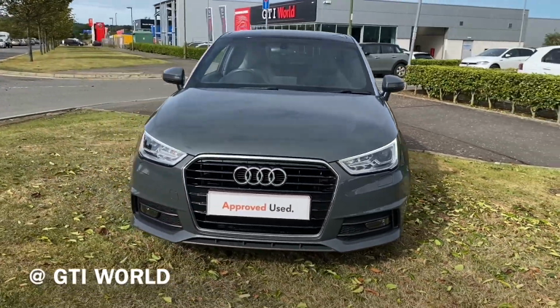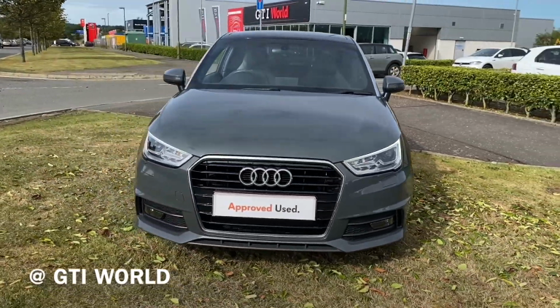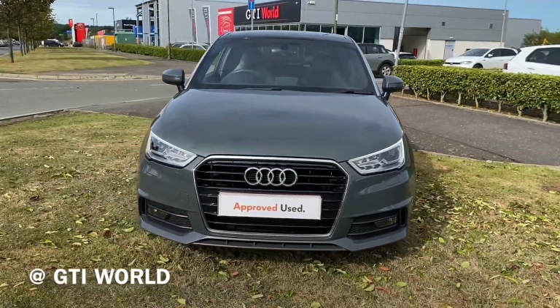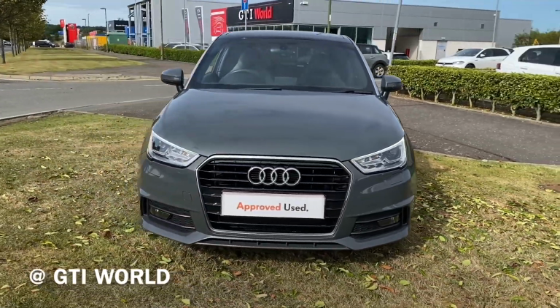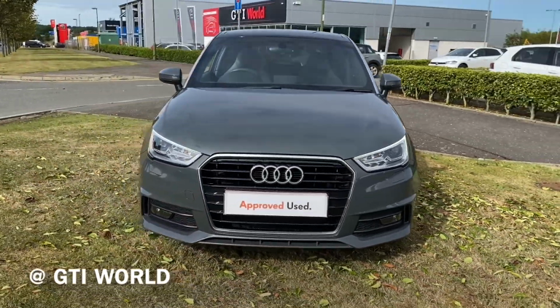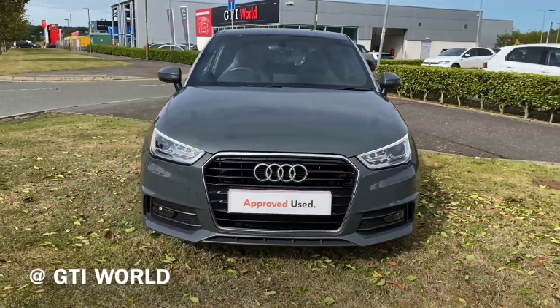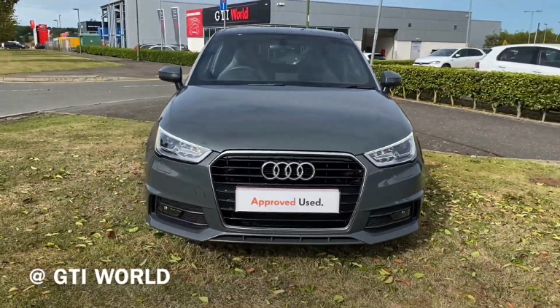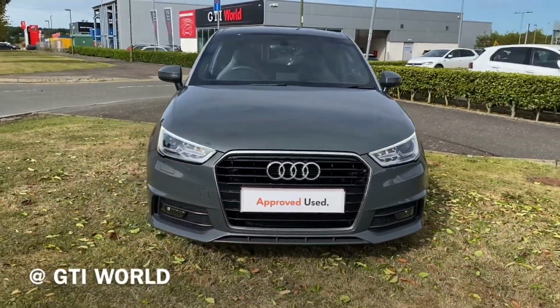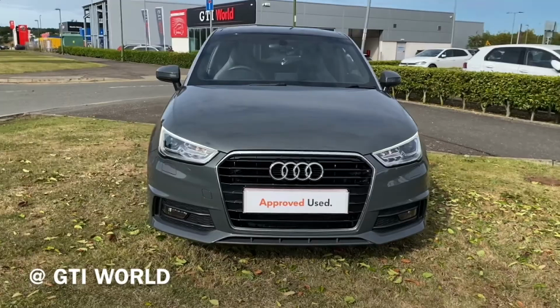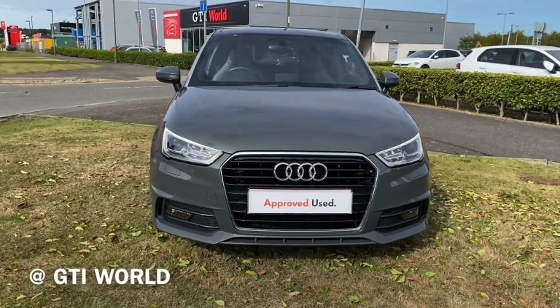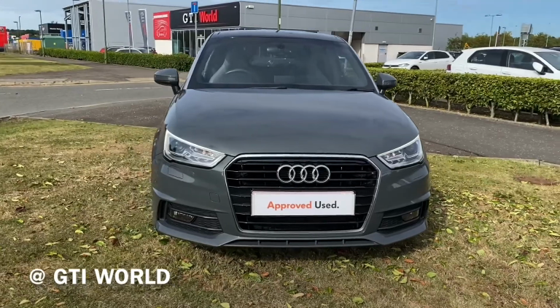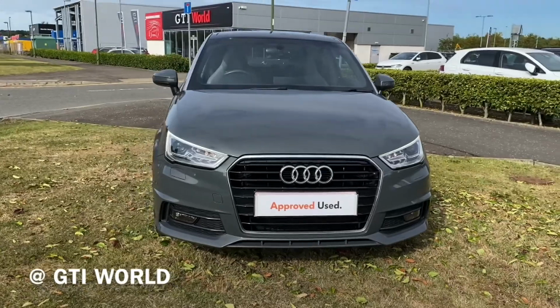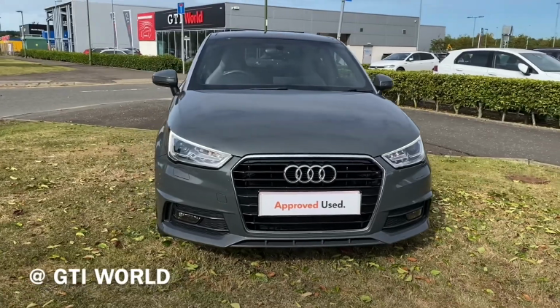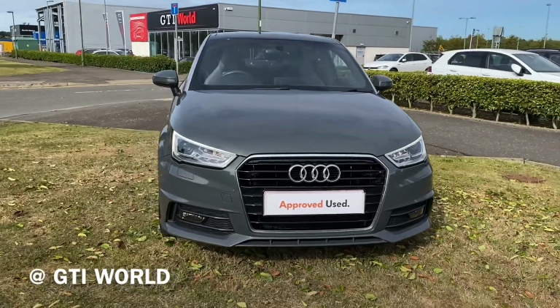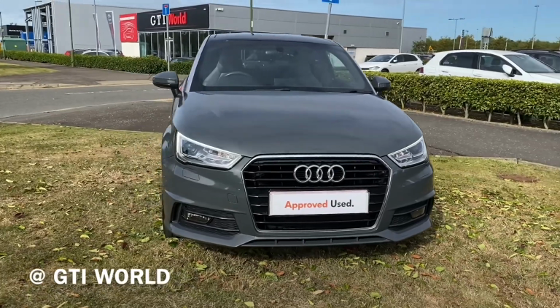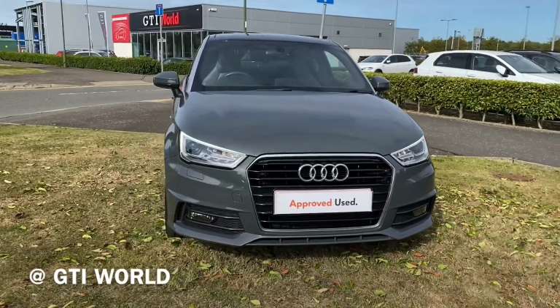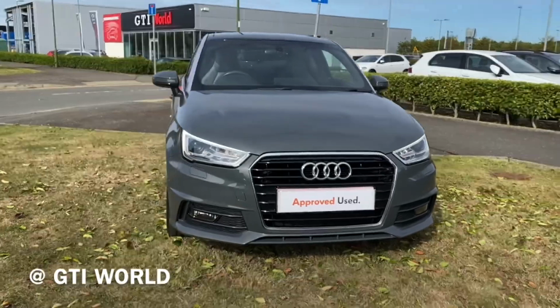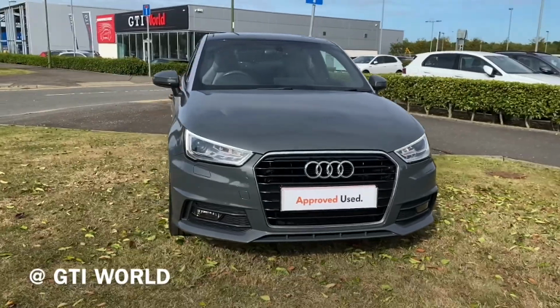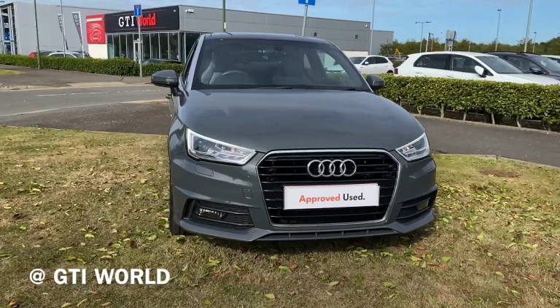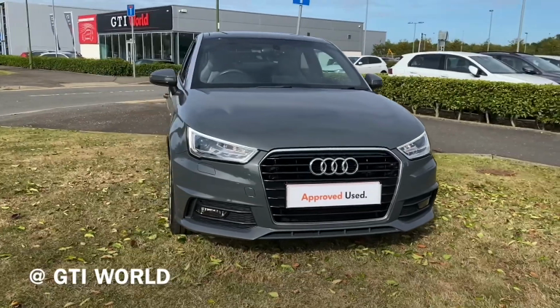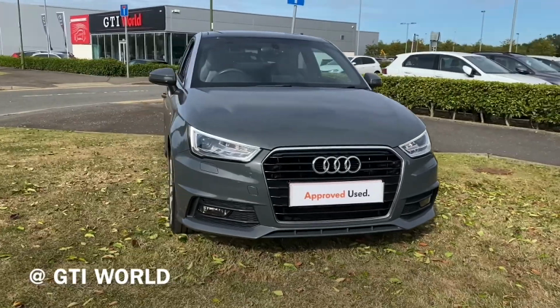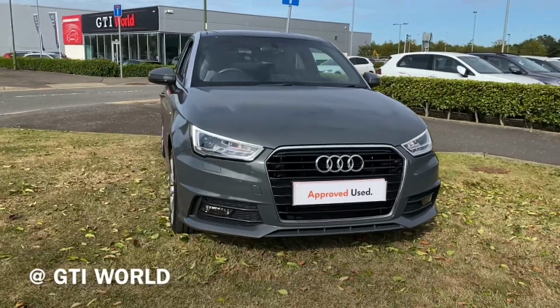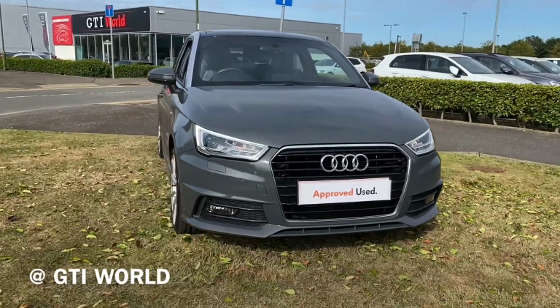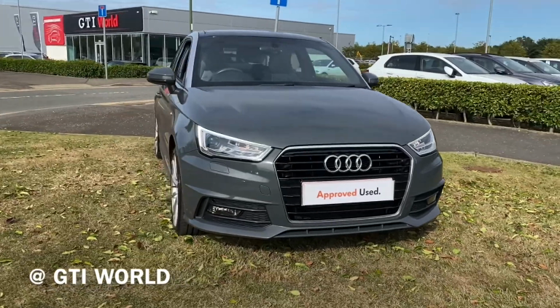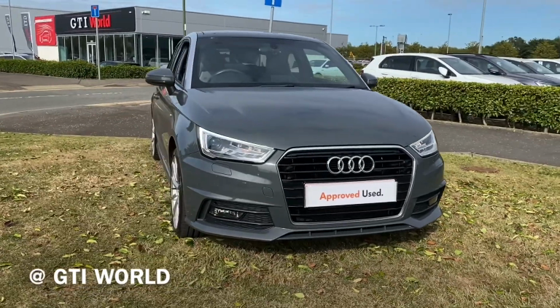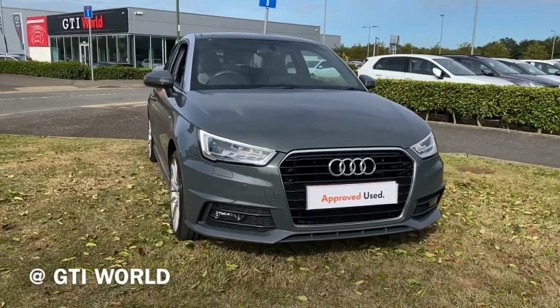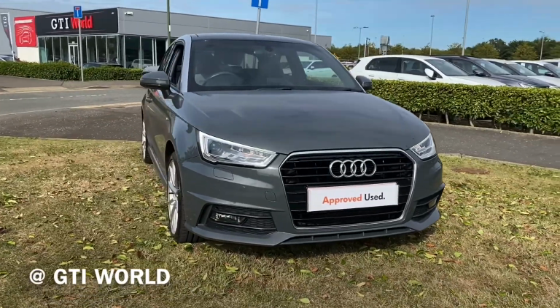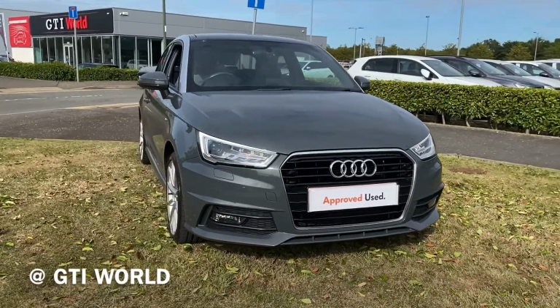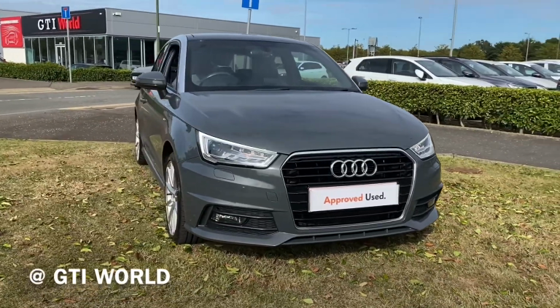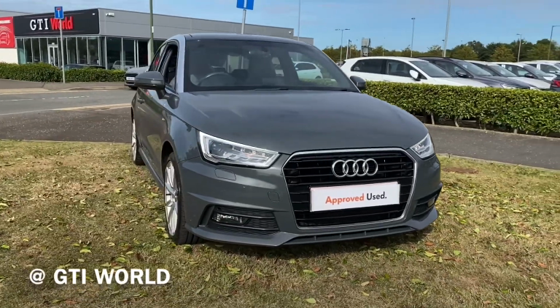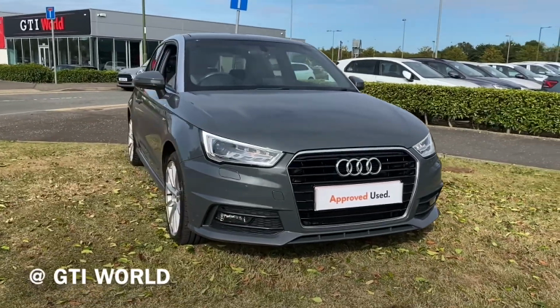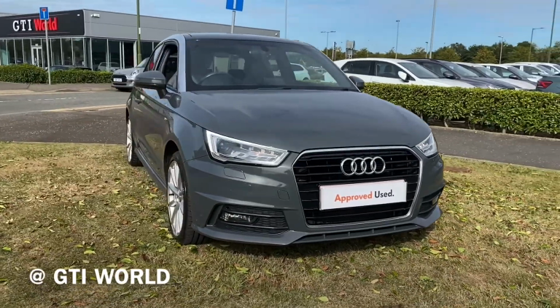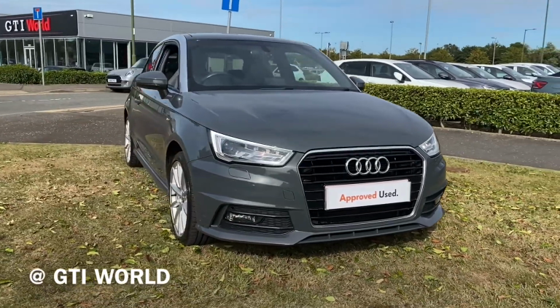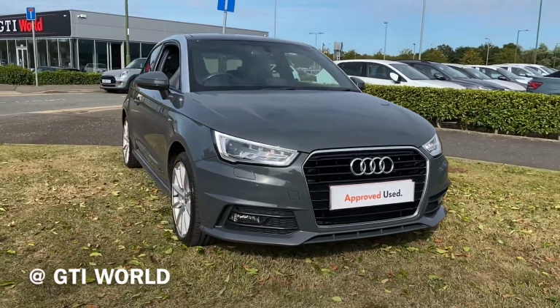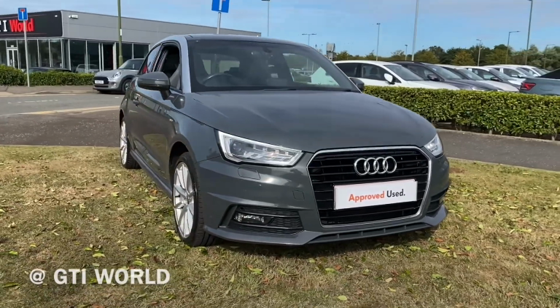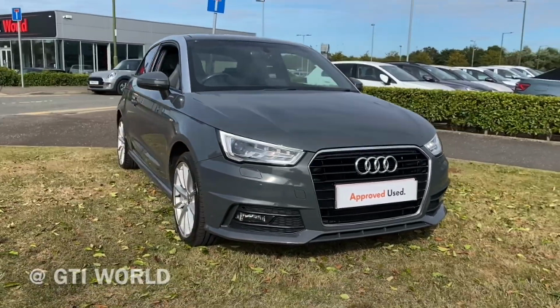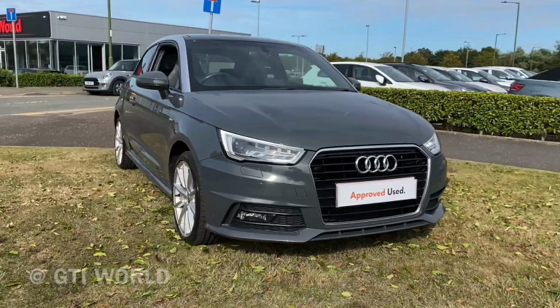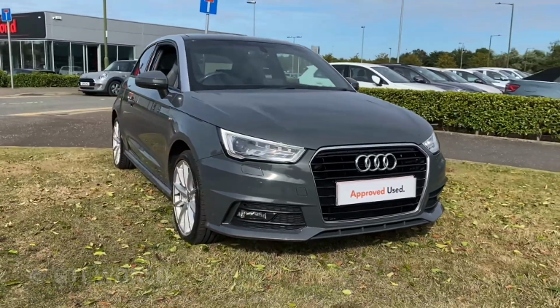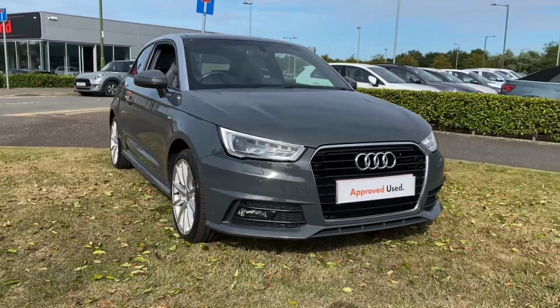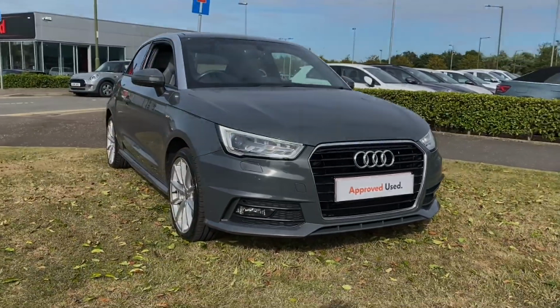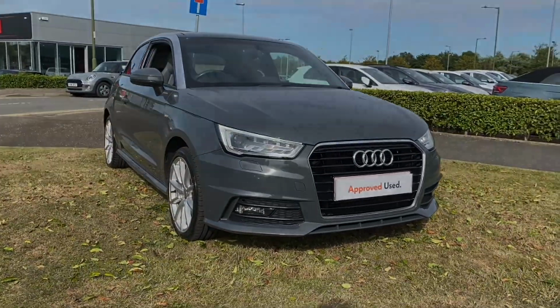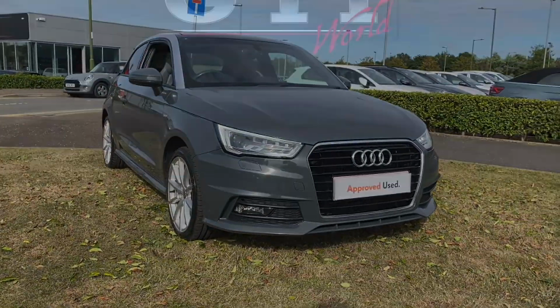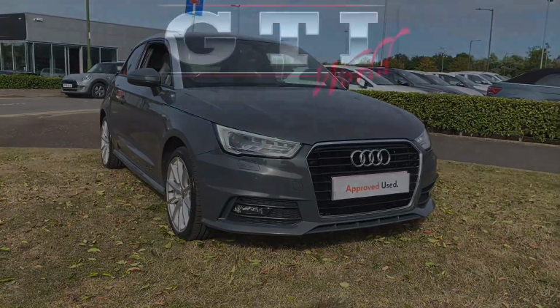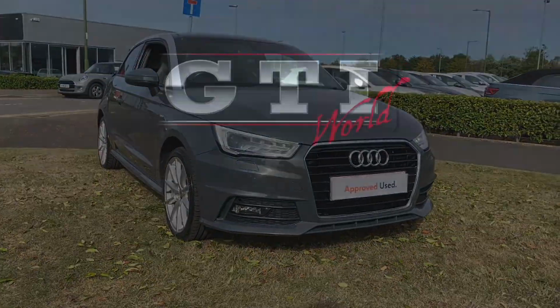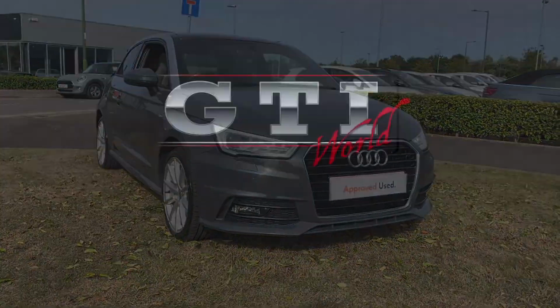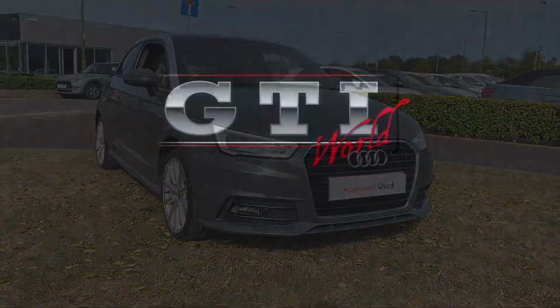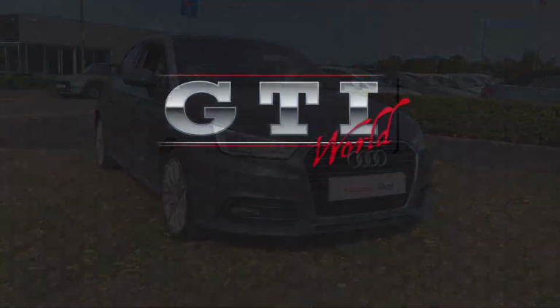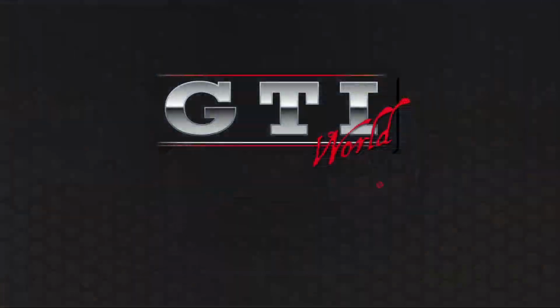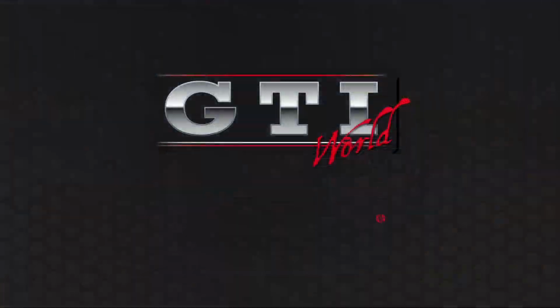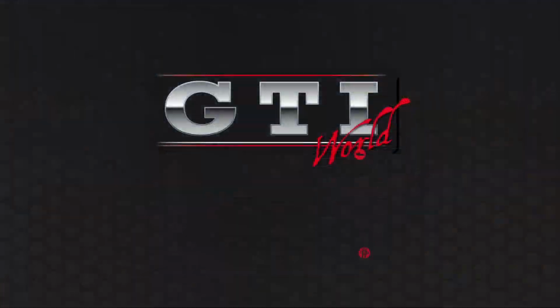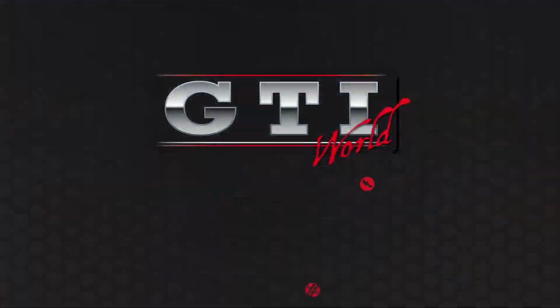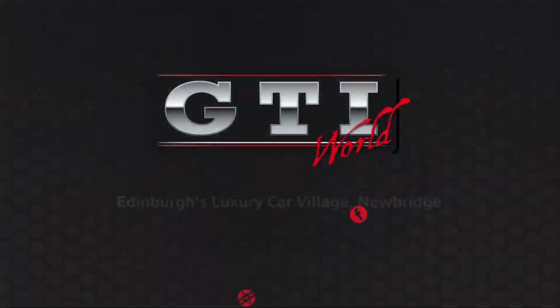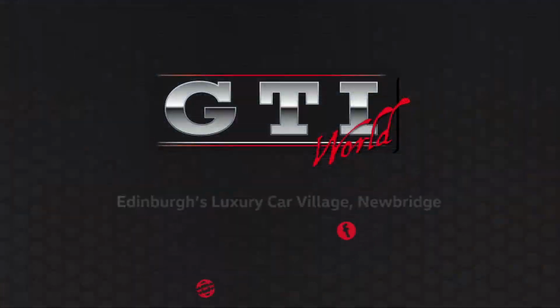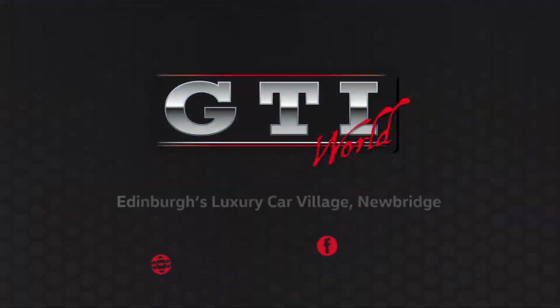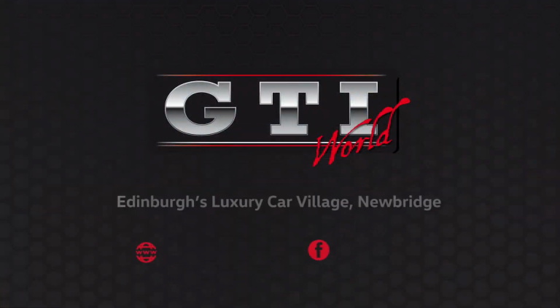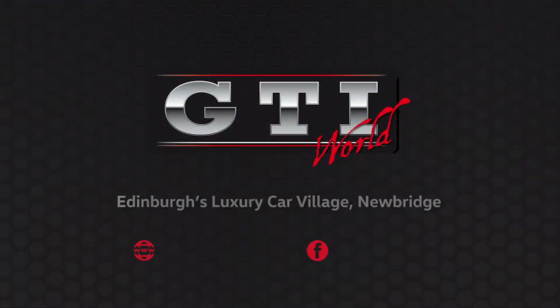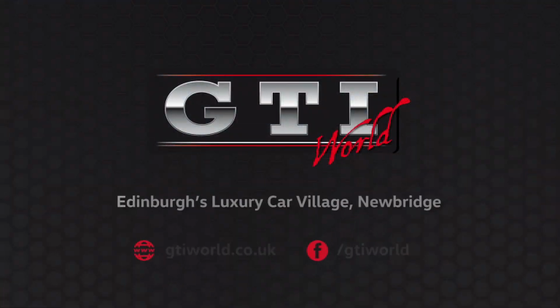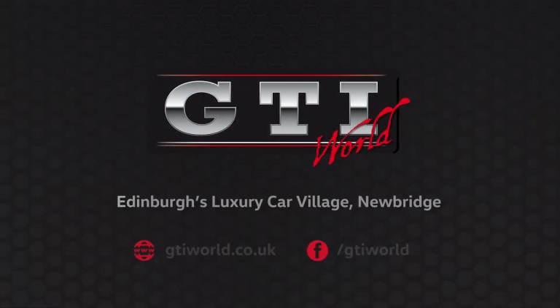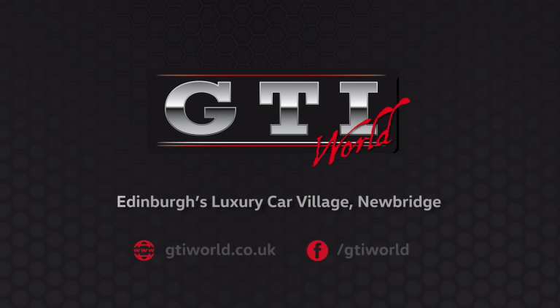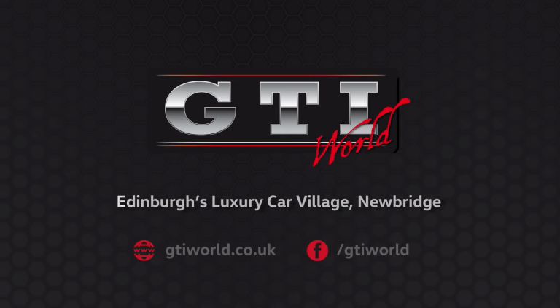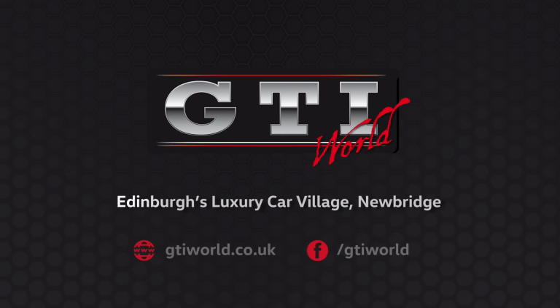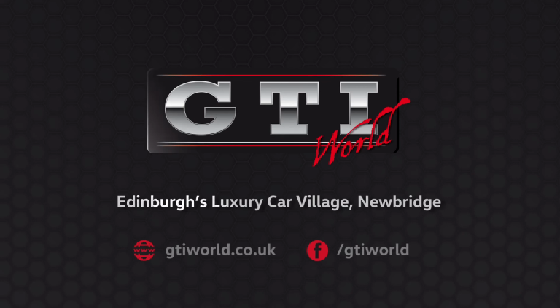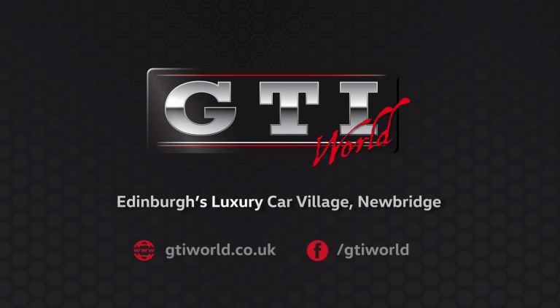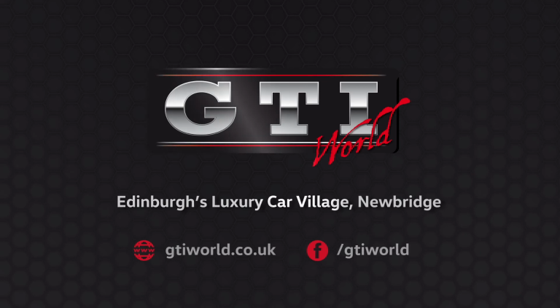If you'd like to know more about the car, feel free to give us a call on 0131 622 6443, or you can find us on our website.